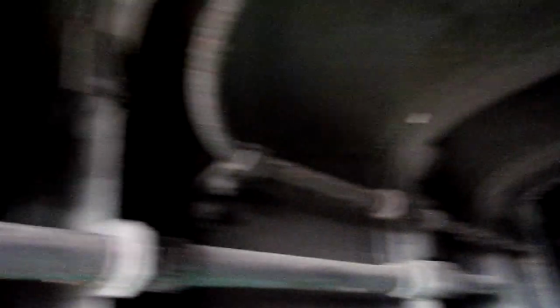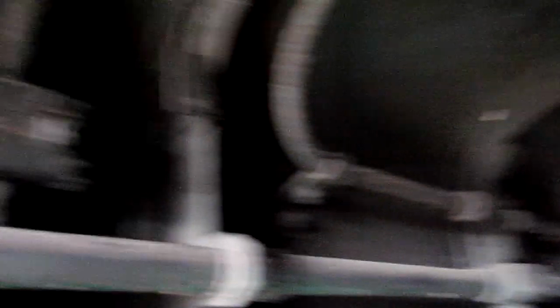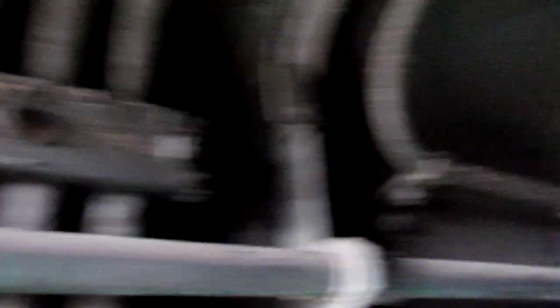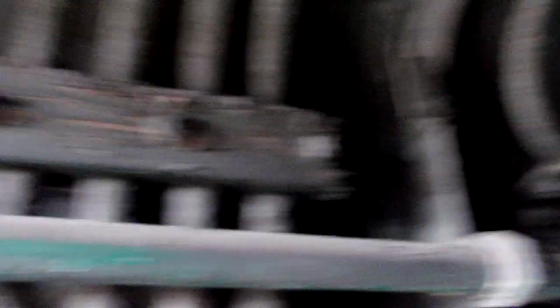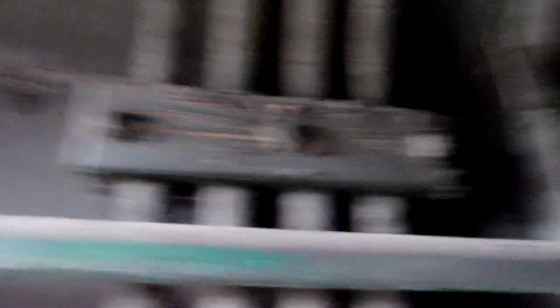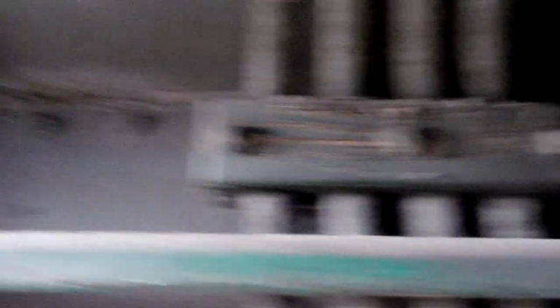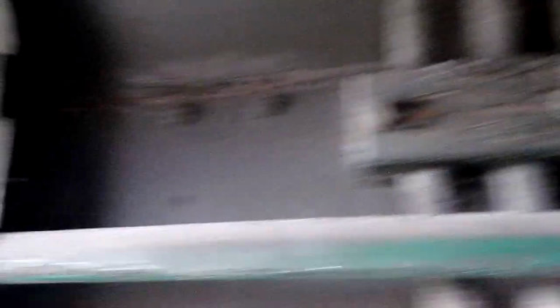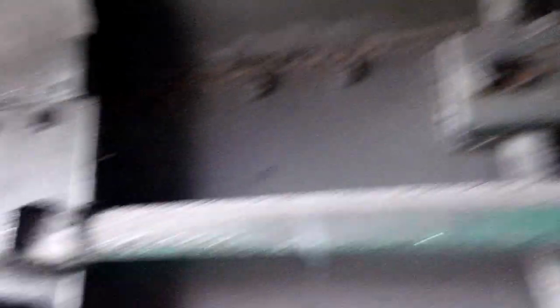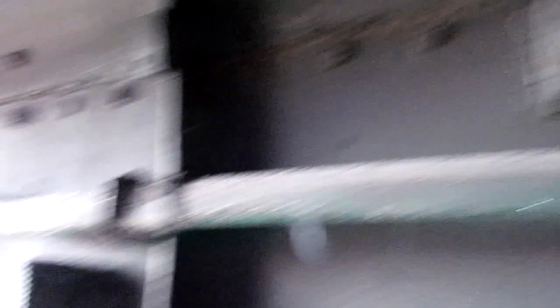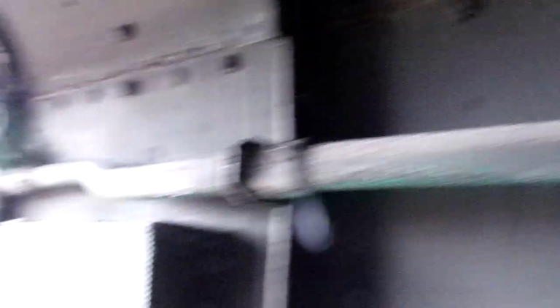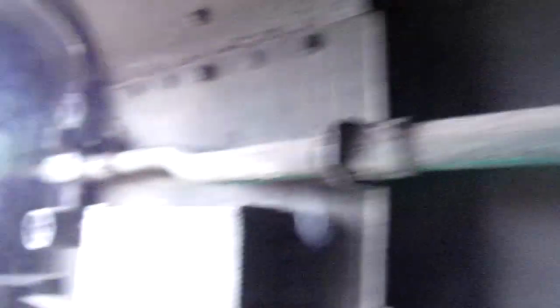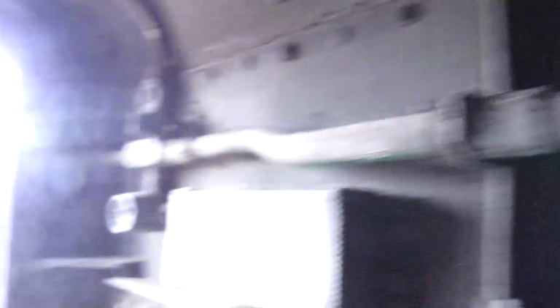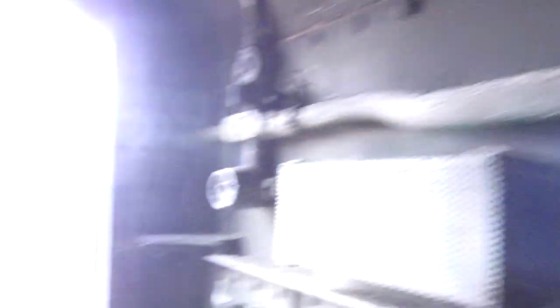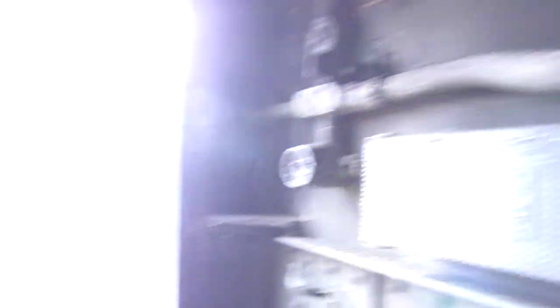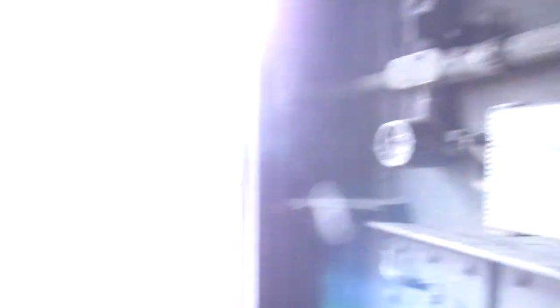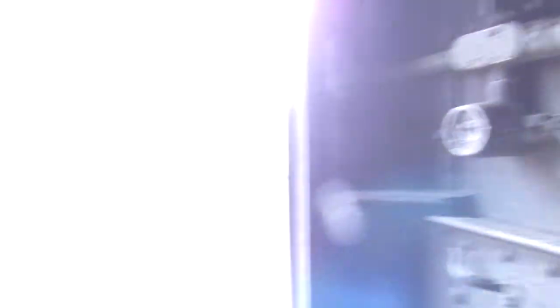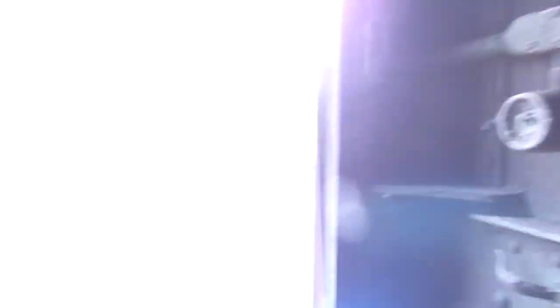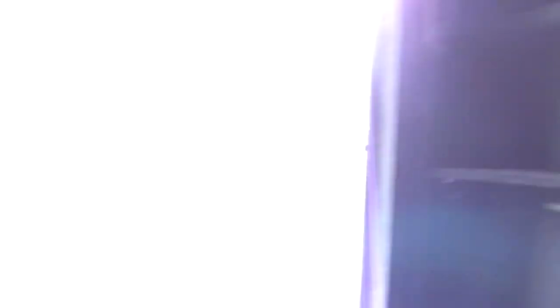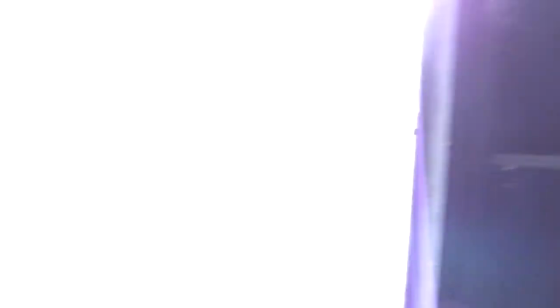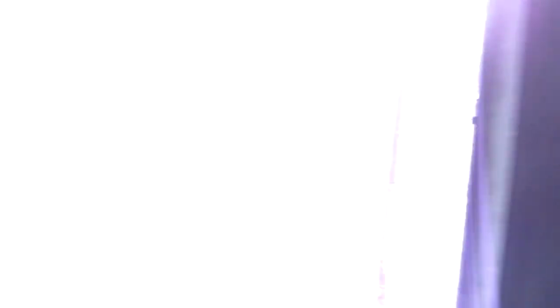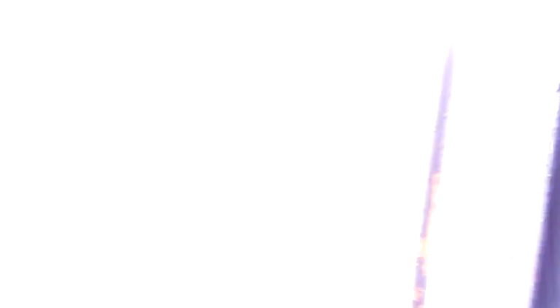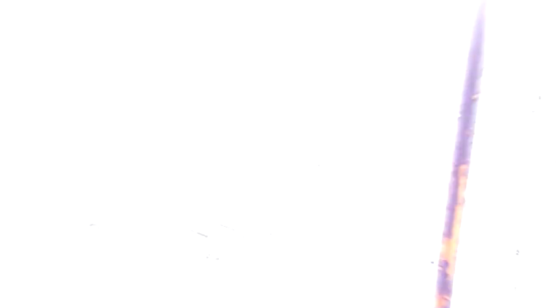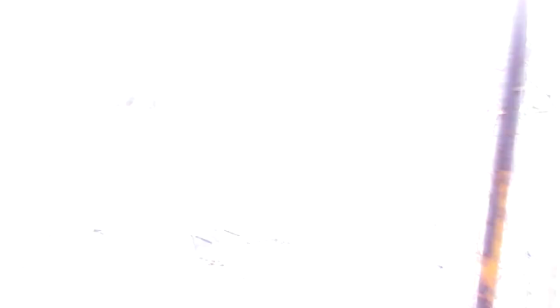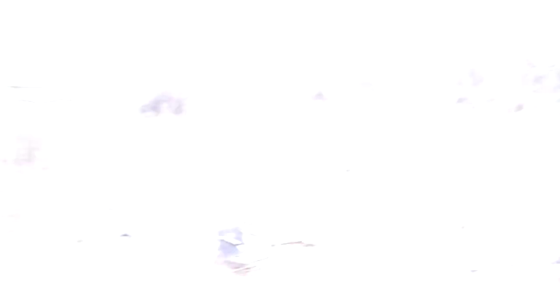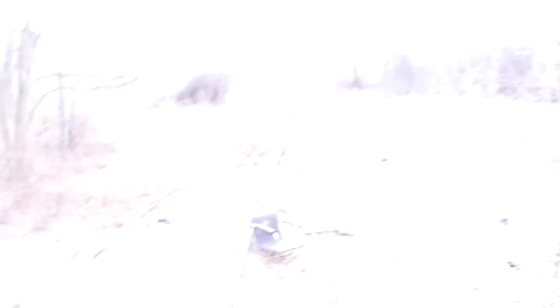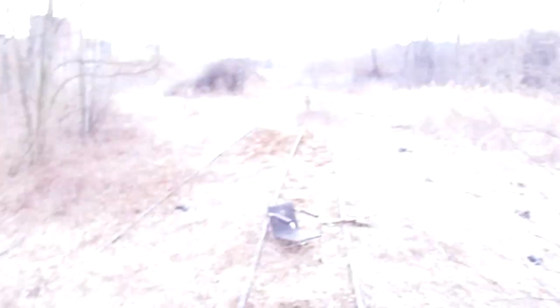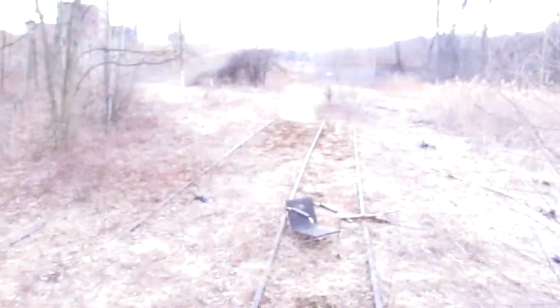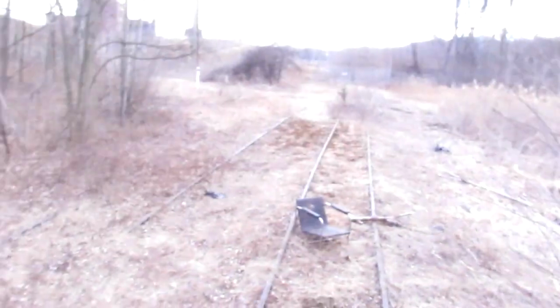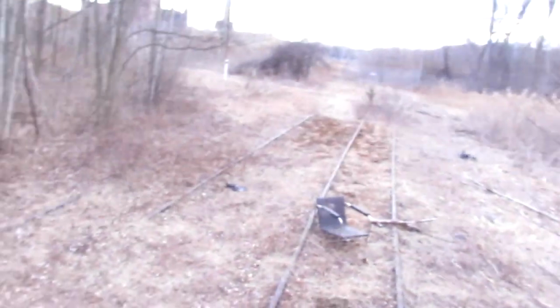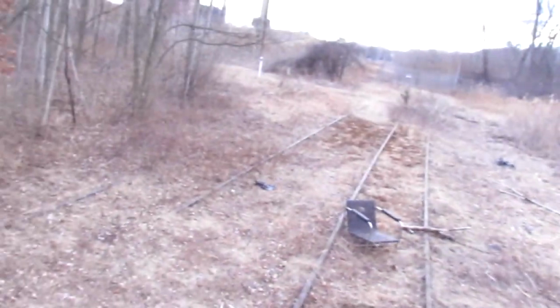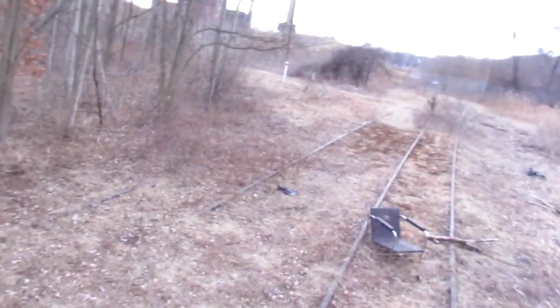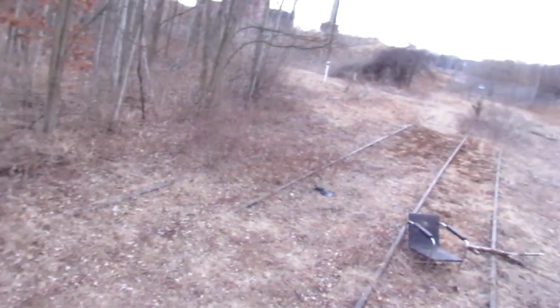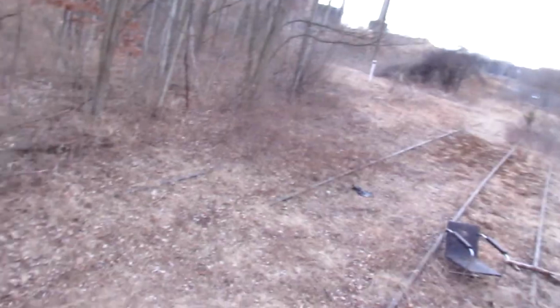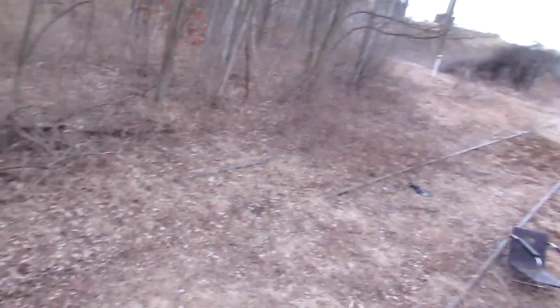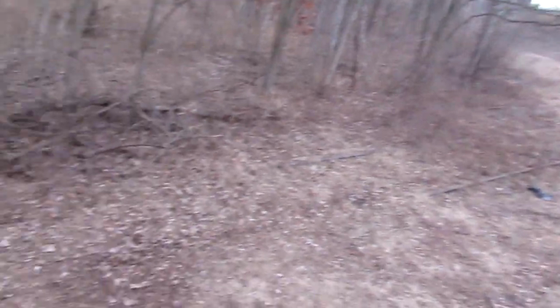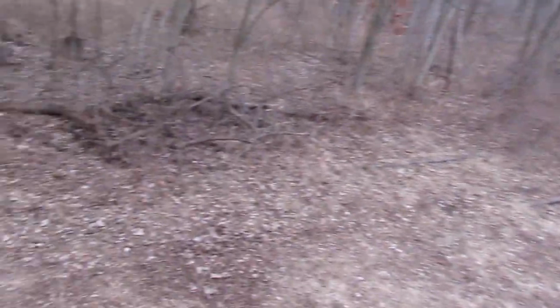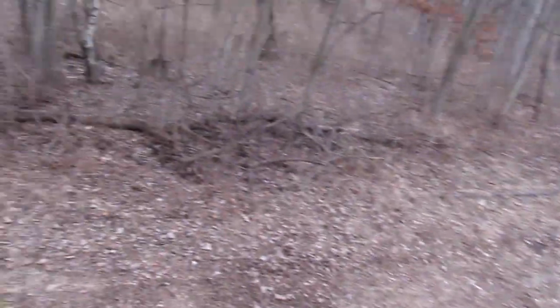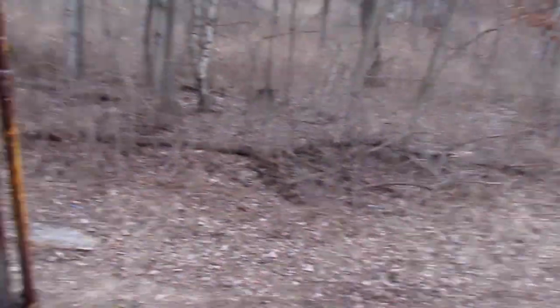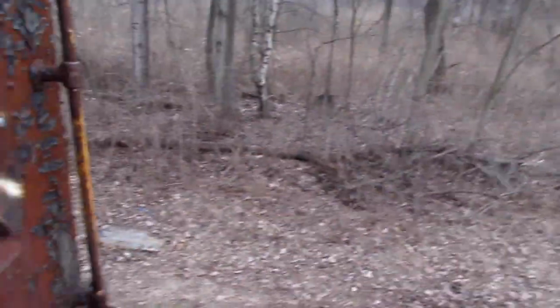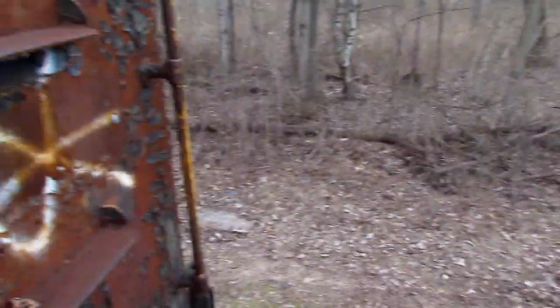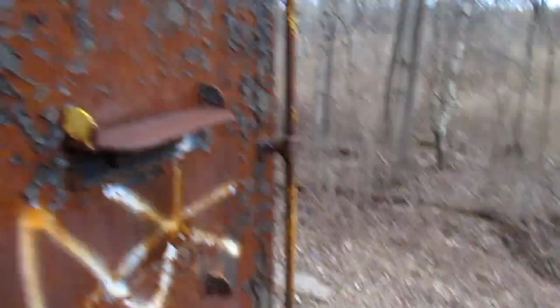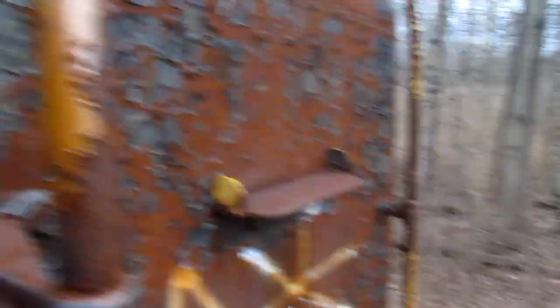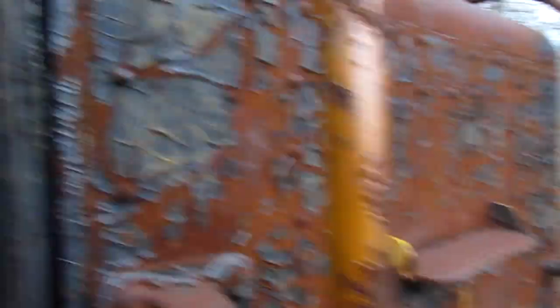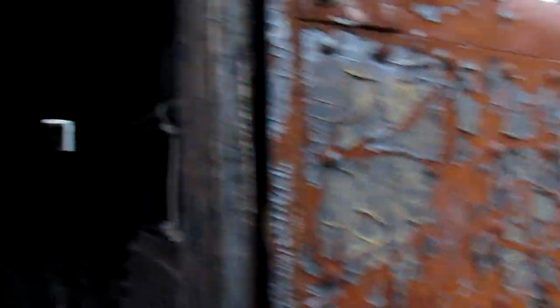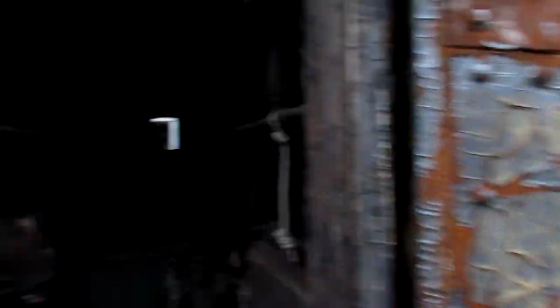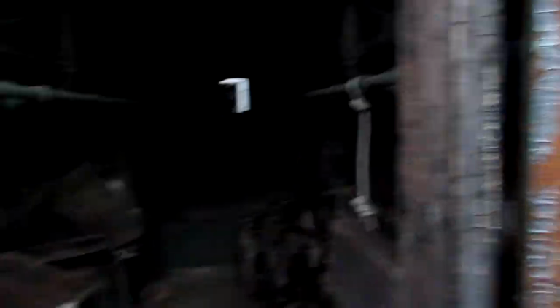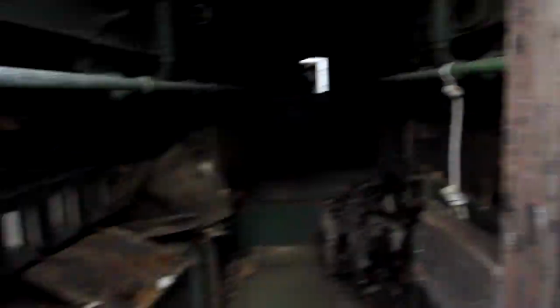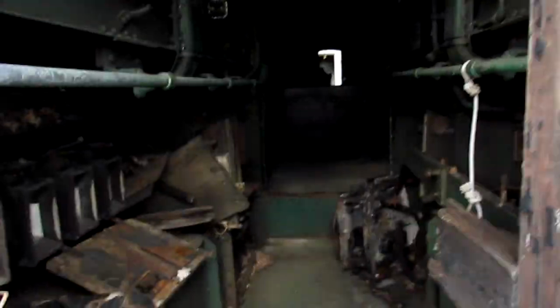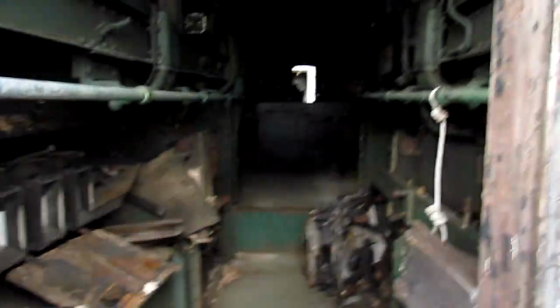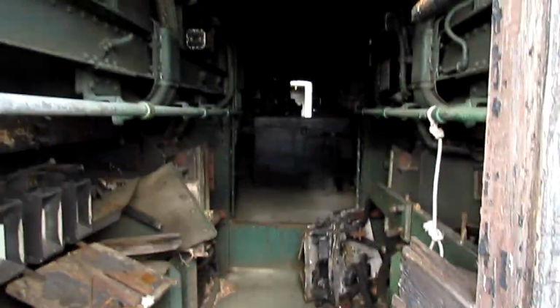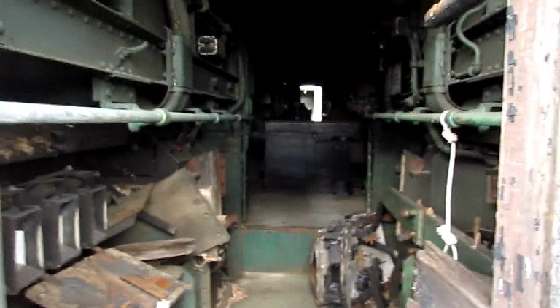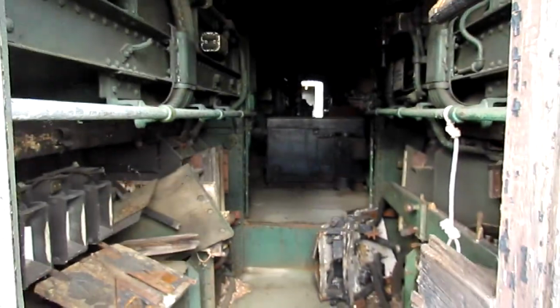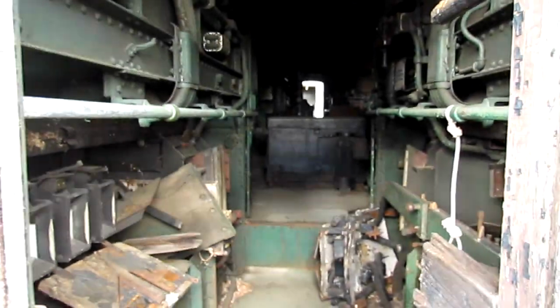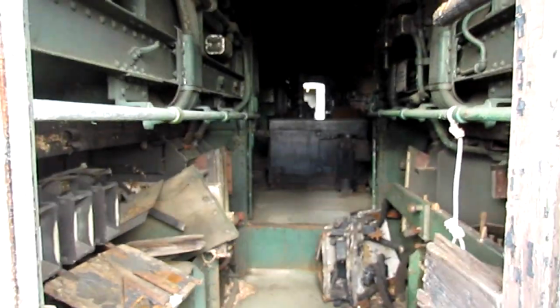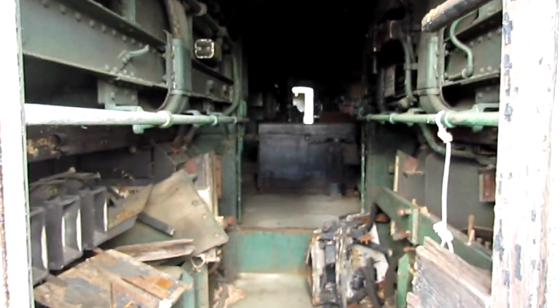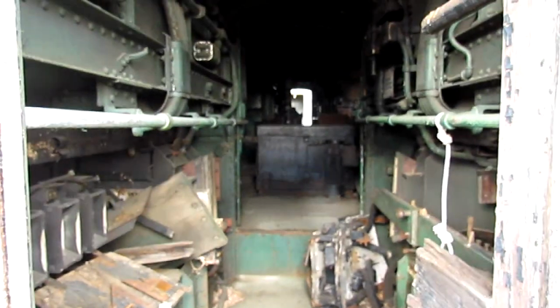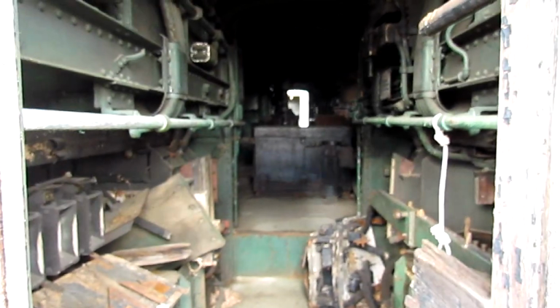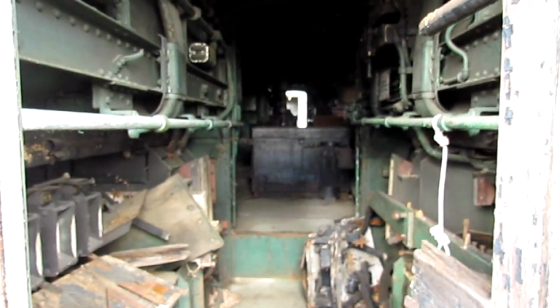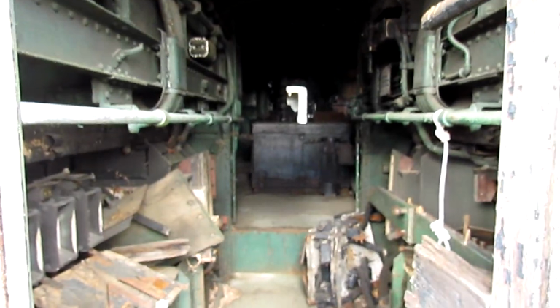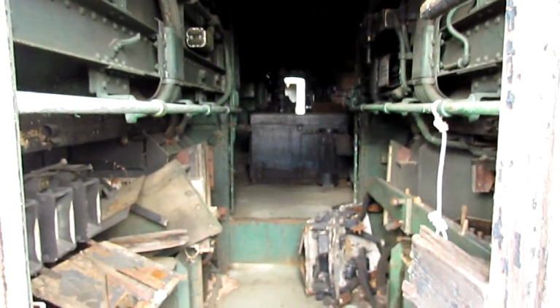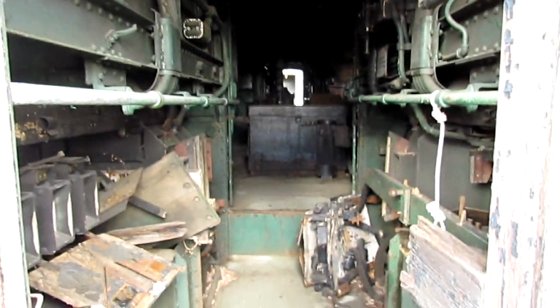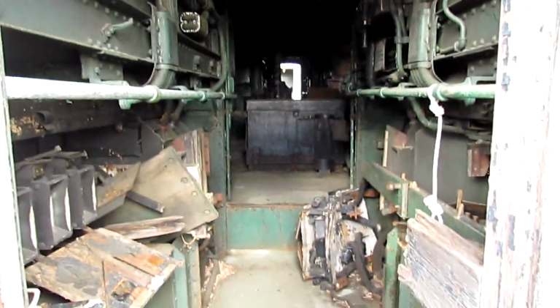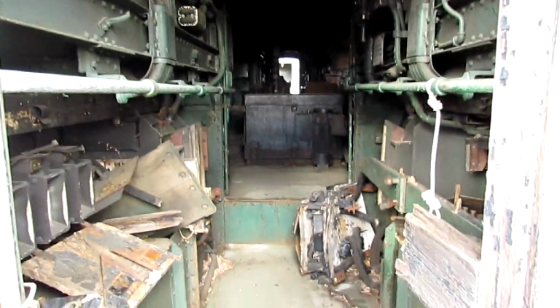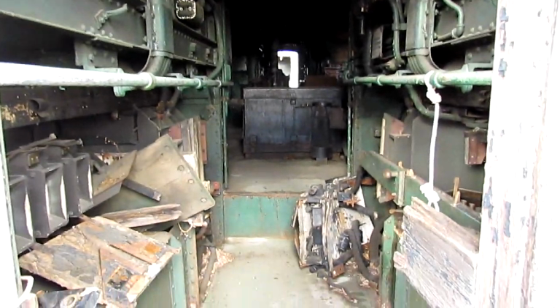Despite the extreme neglect, this is holding up pretty well due to the wonderful robustness of 1904 engineering.